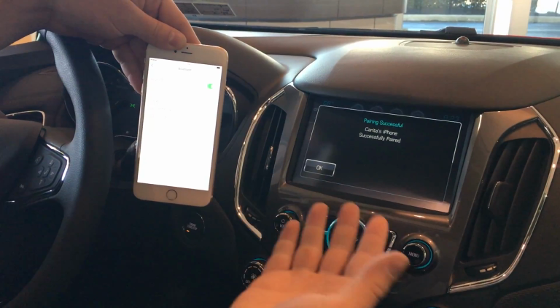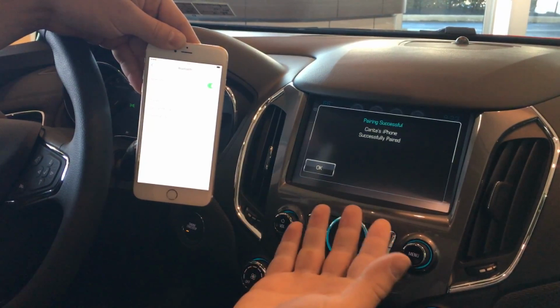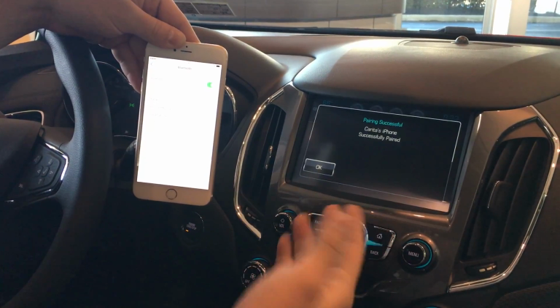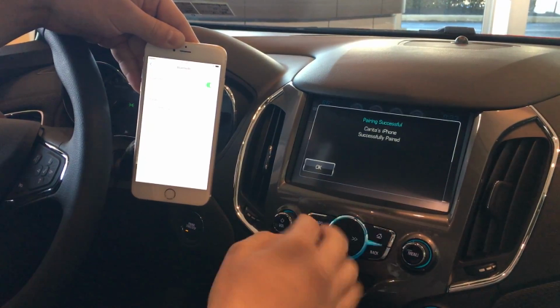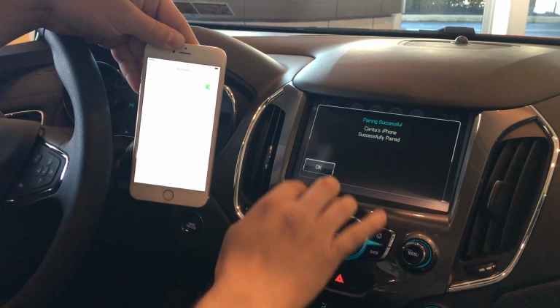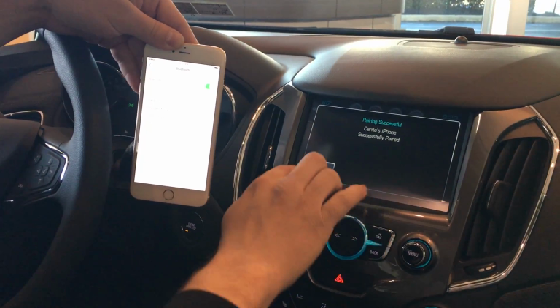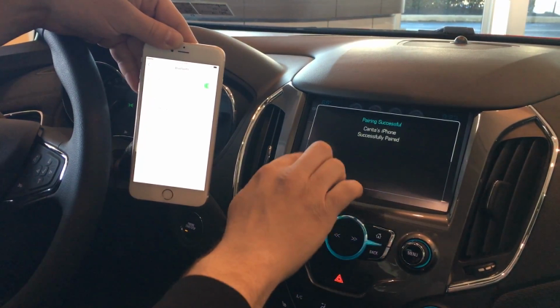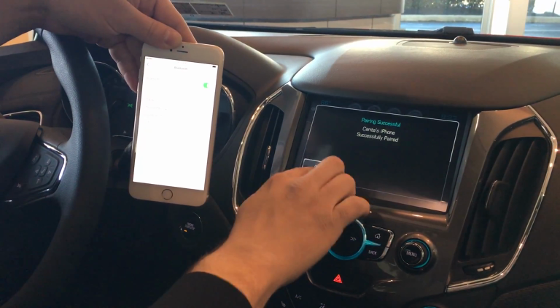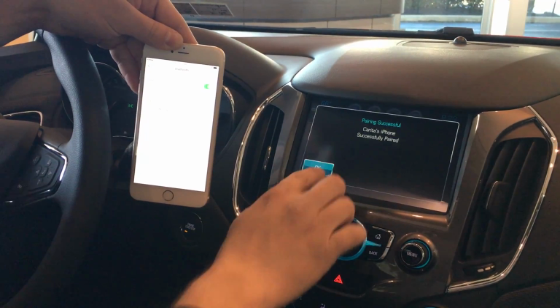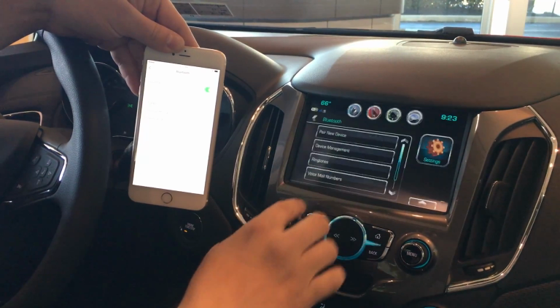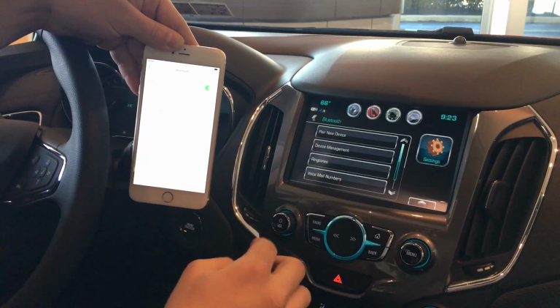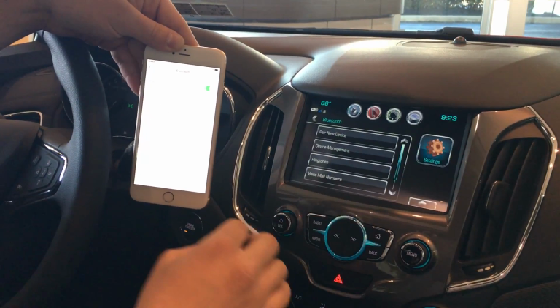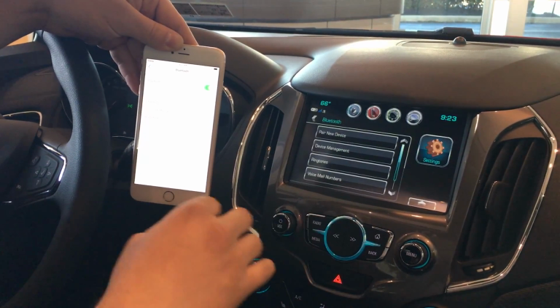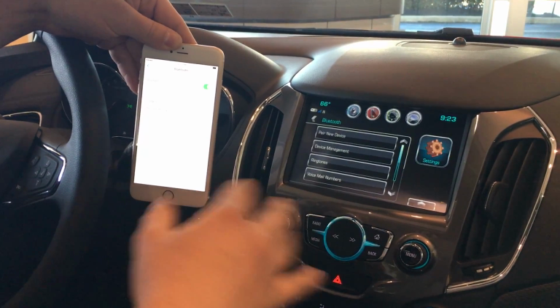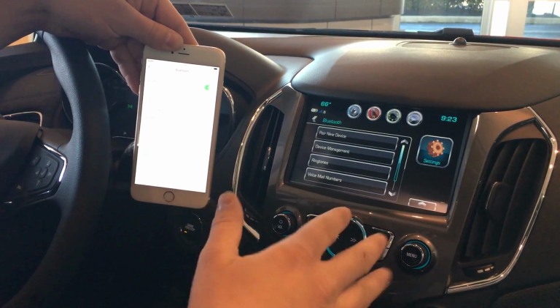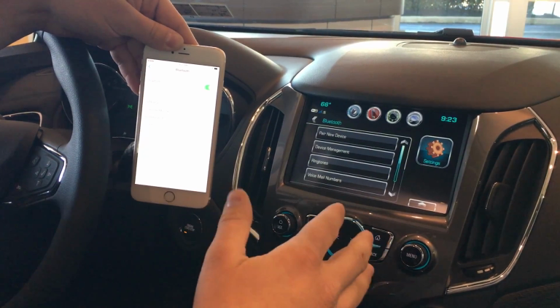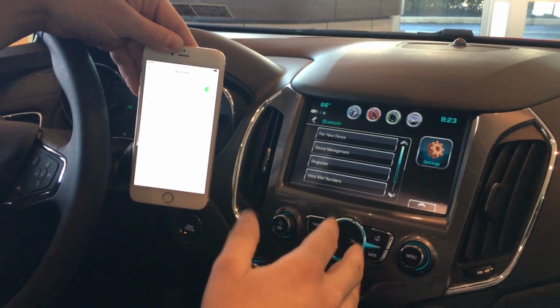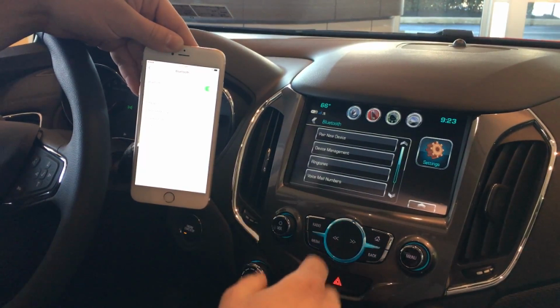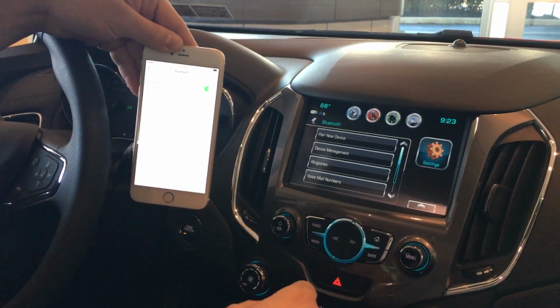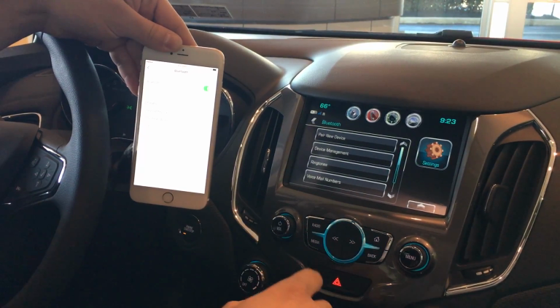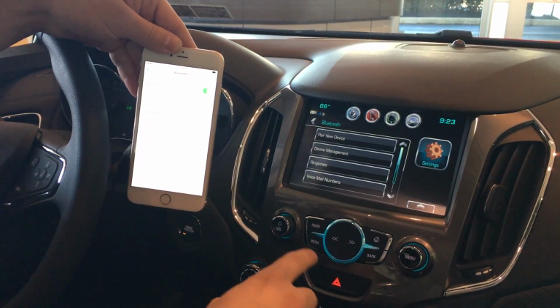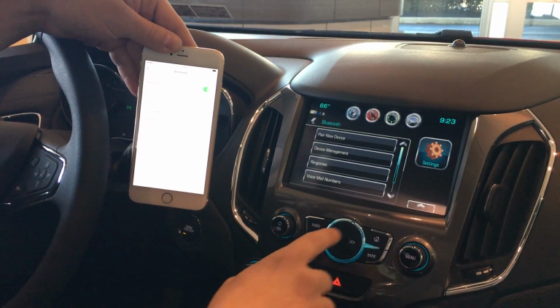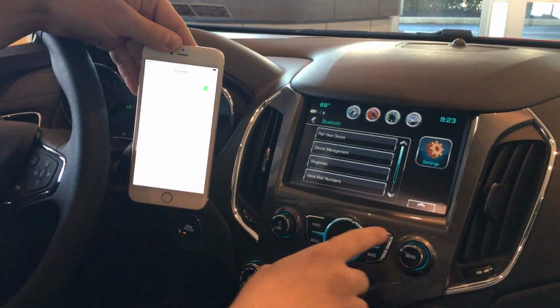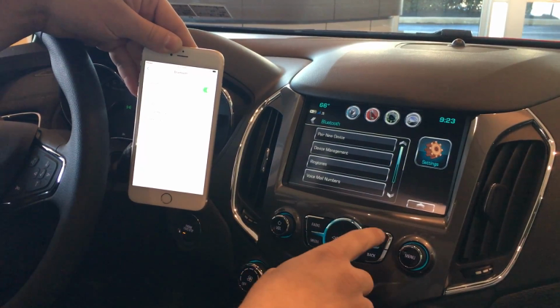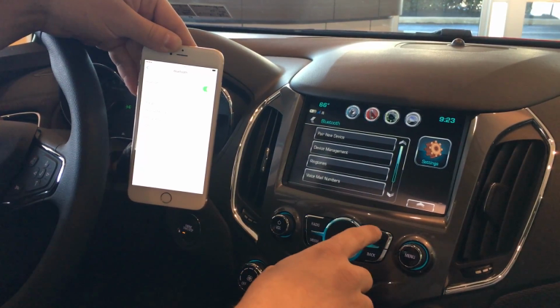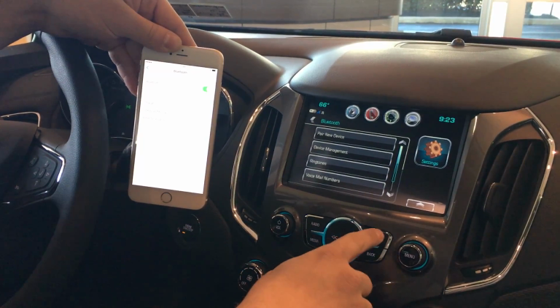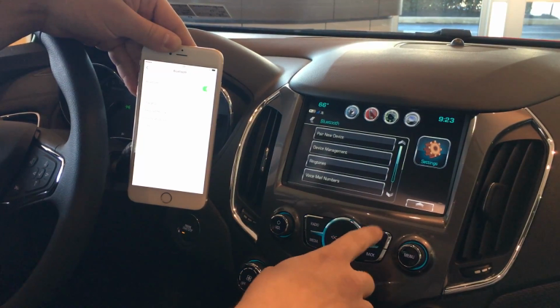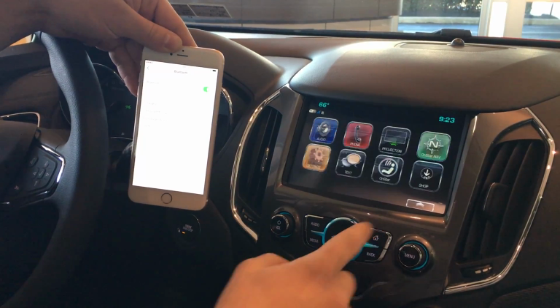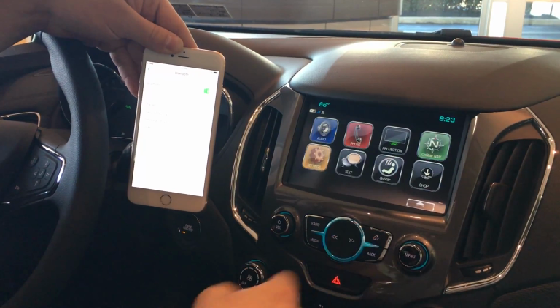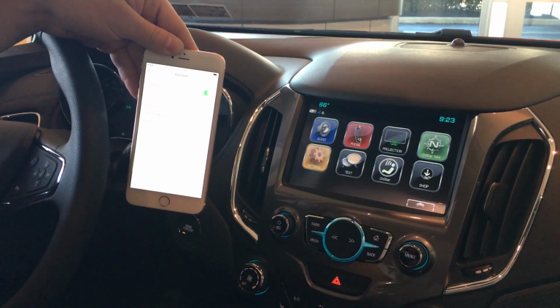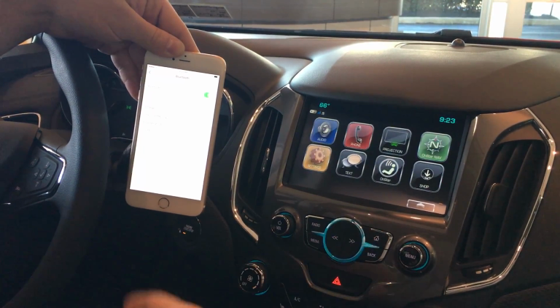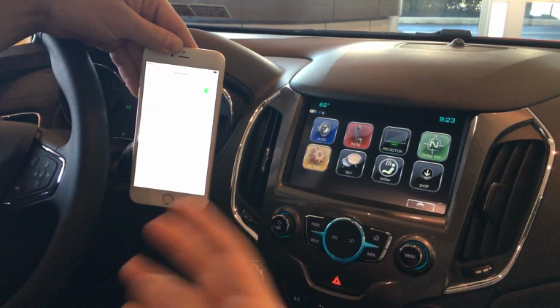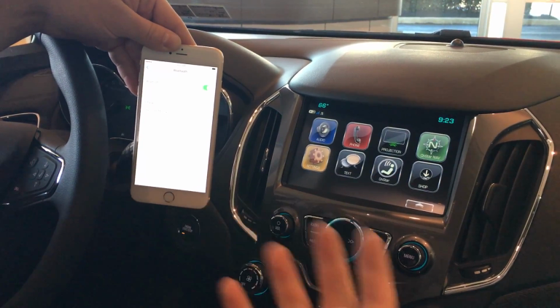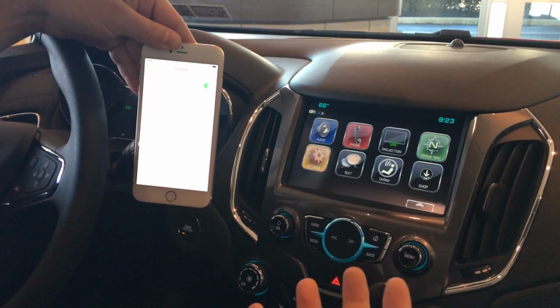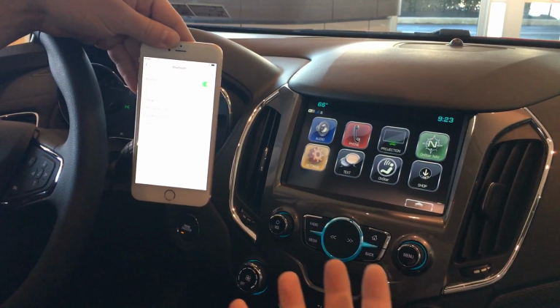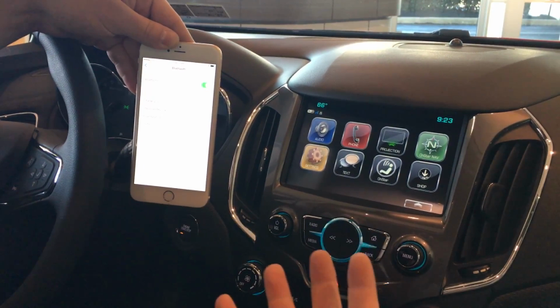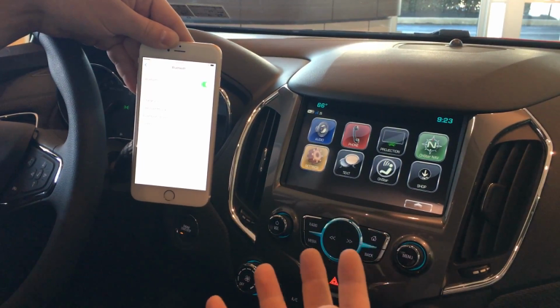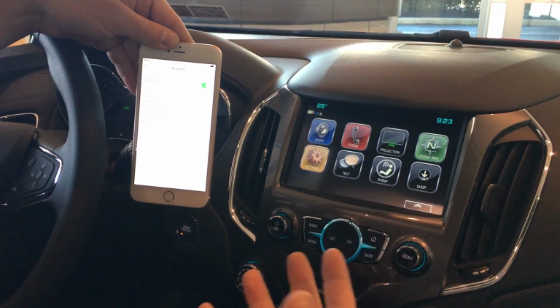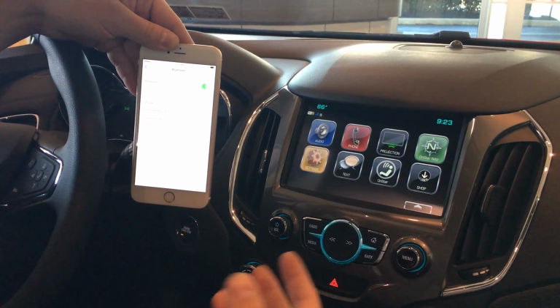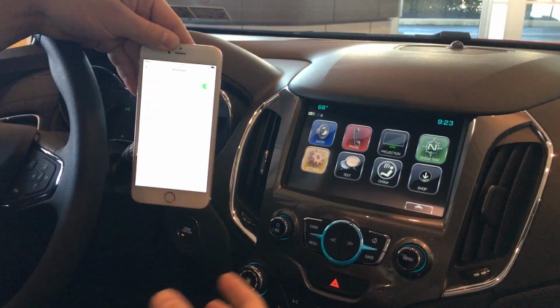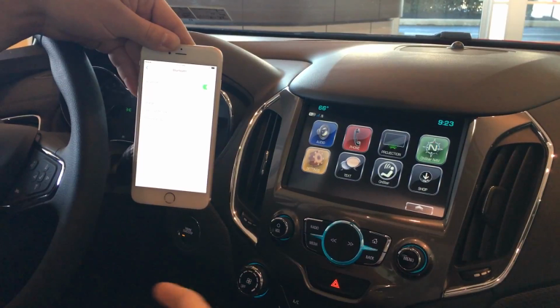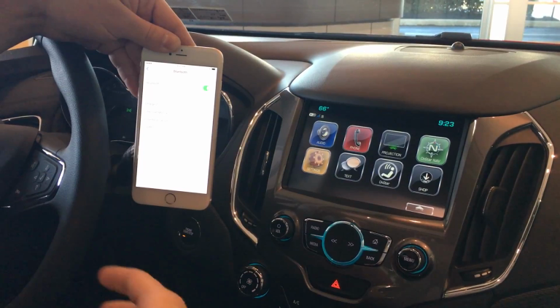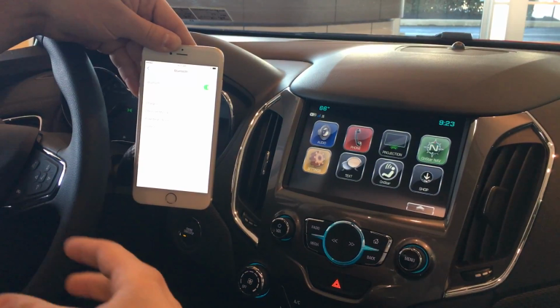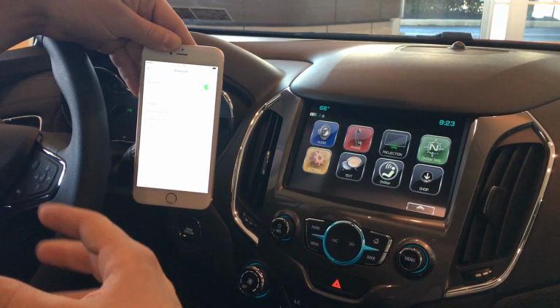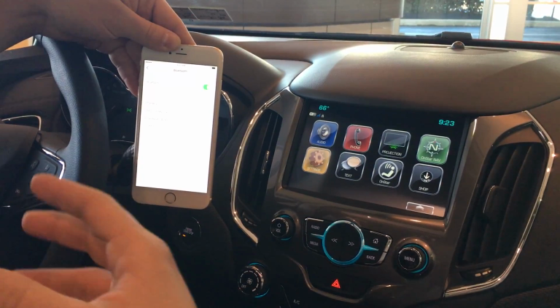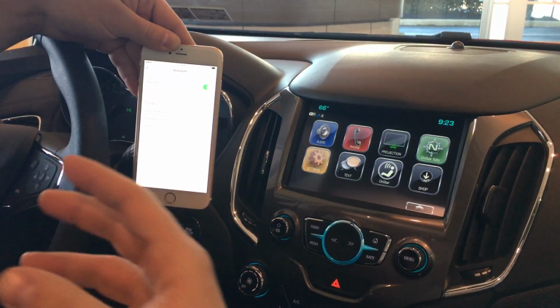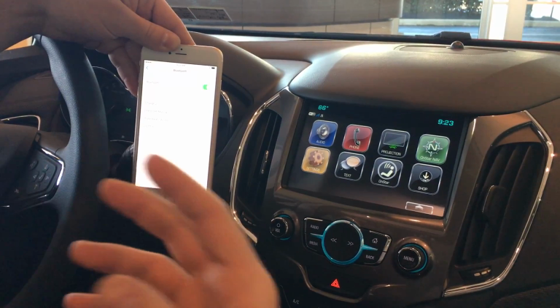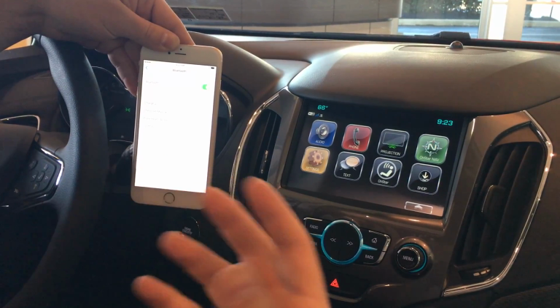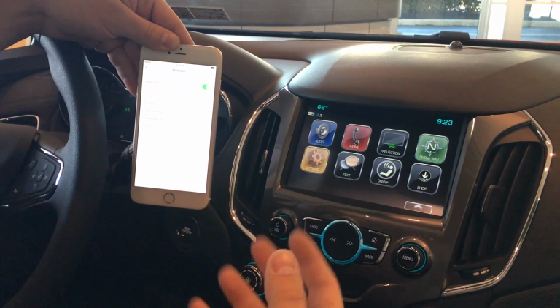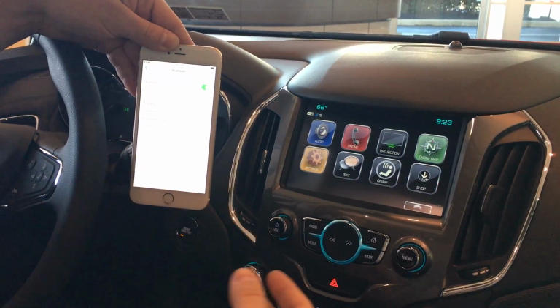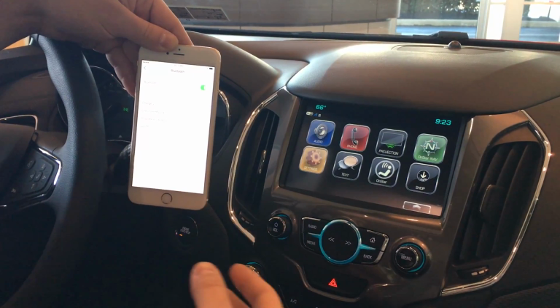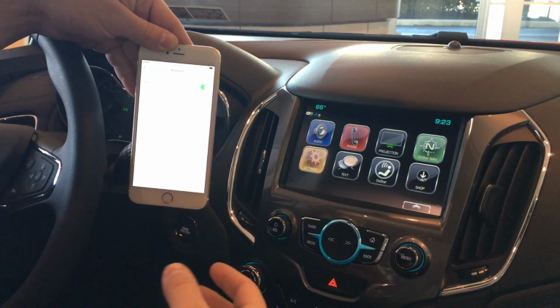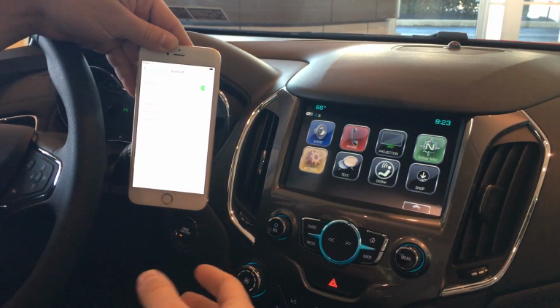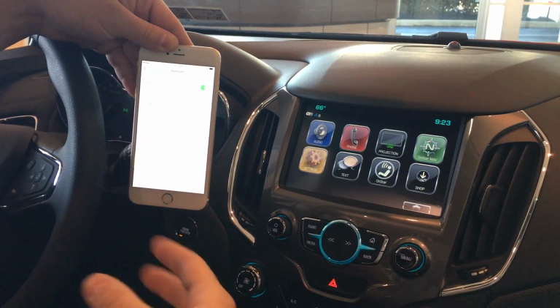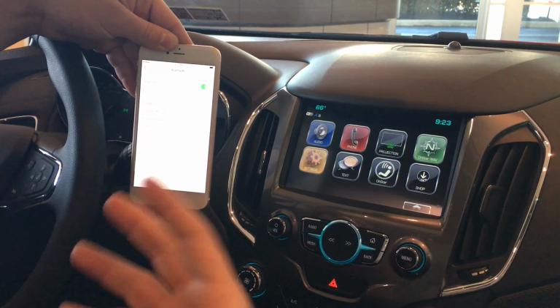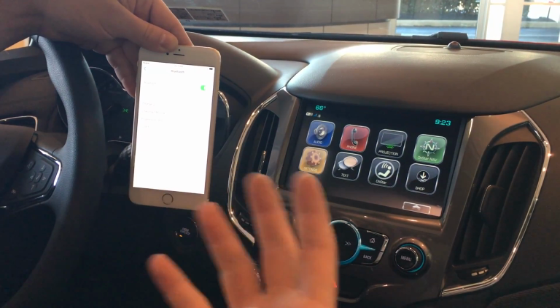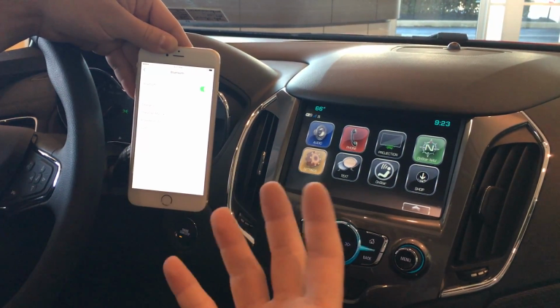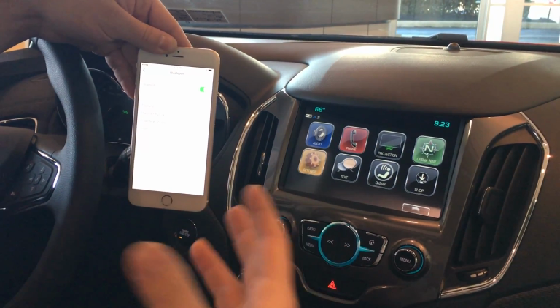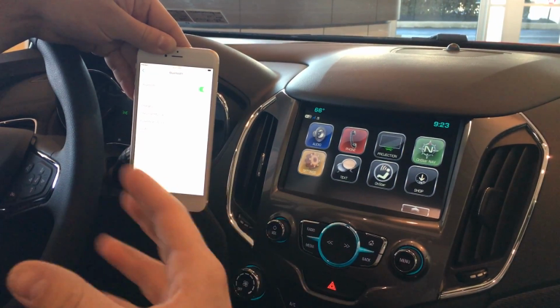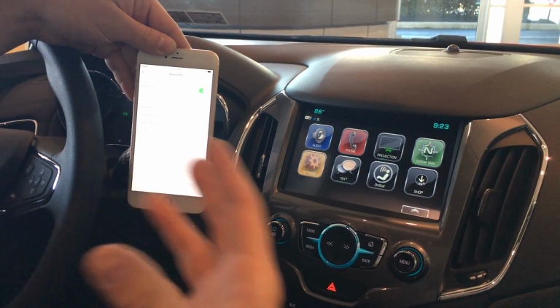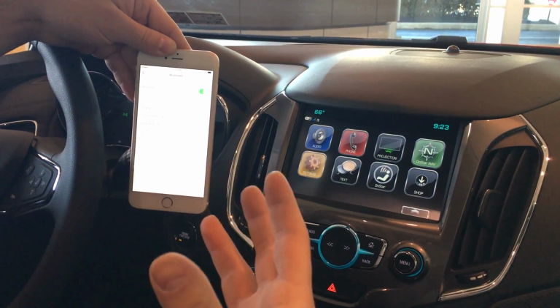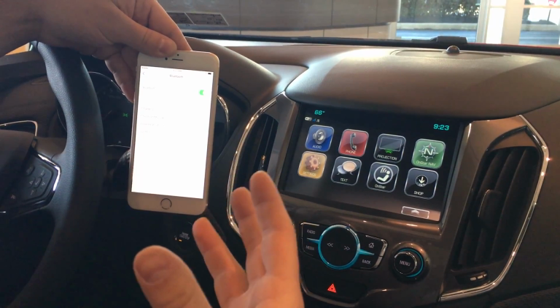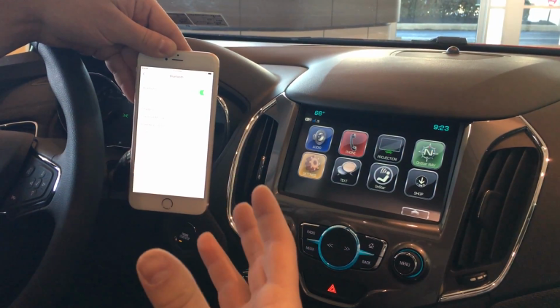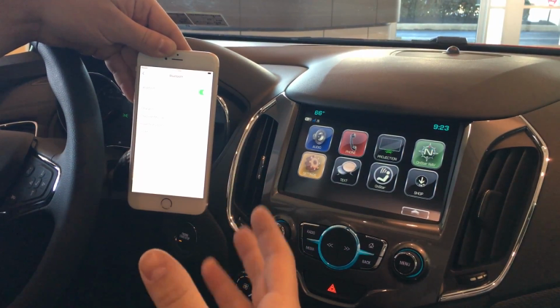Now we are all ready to go — hooked up the Bluetooth so you can listen to music, do hands-free calling, and all that while you're on the go.